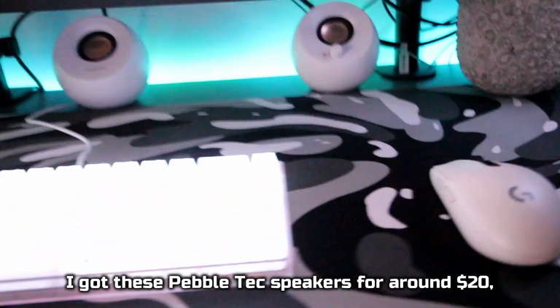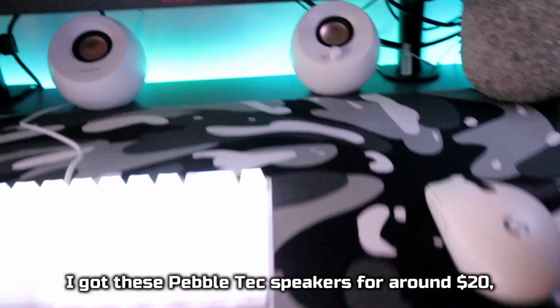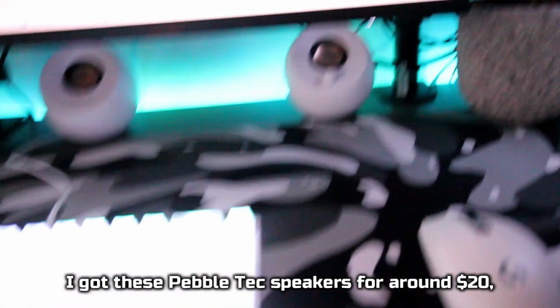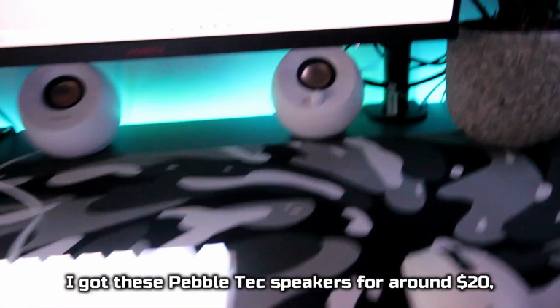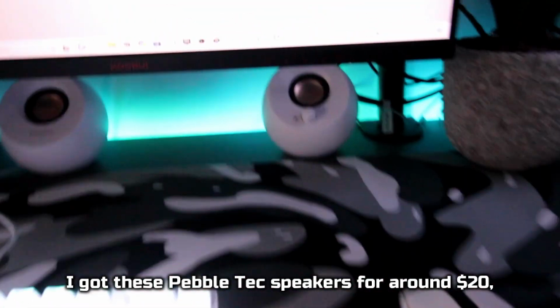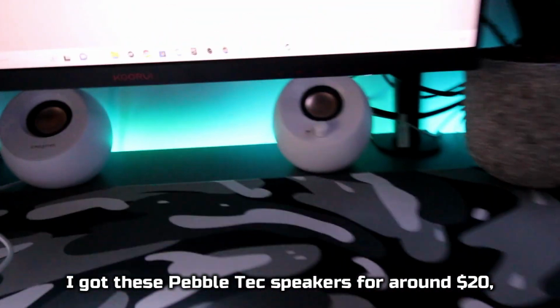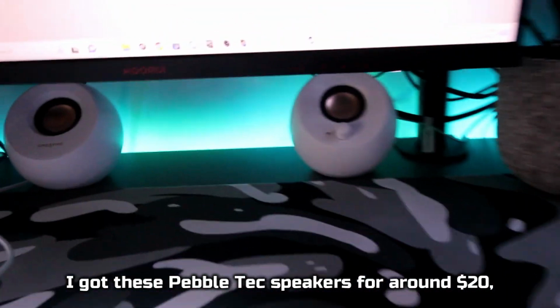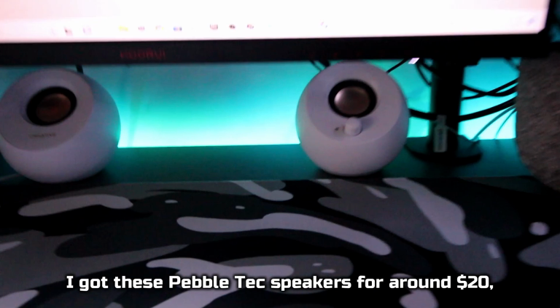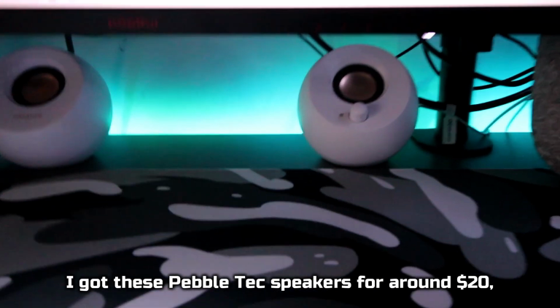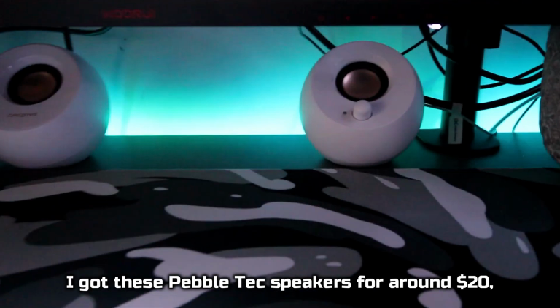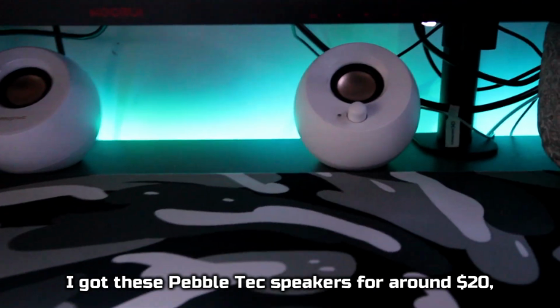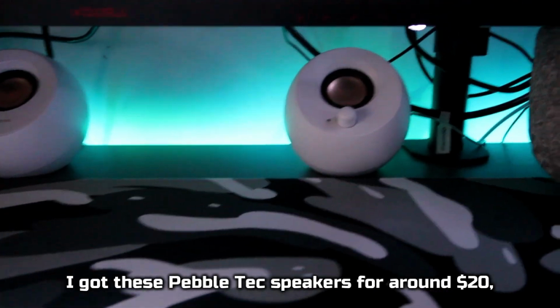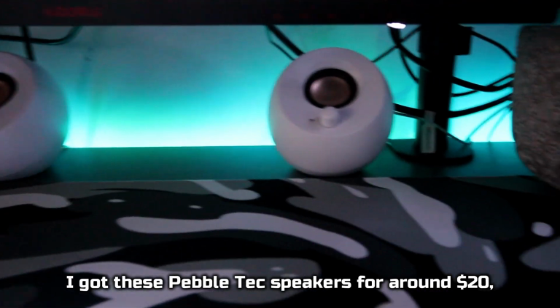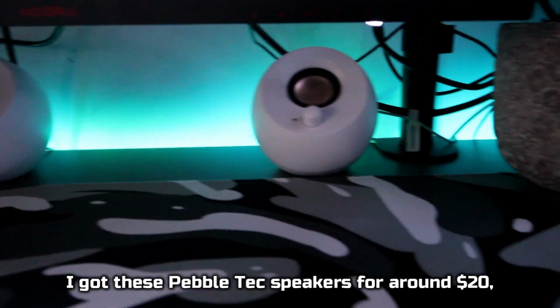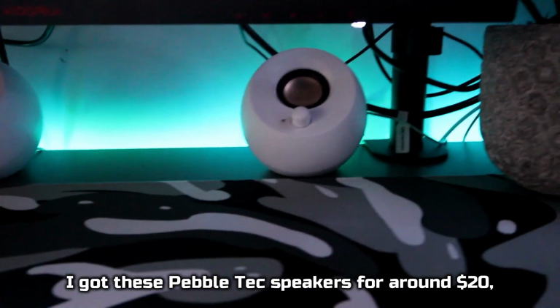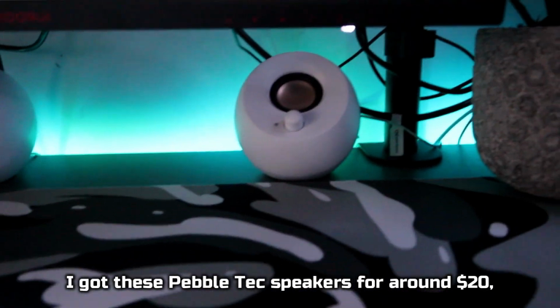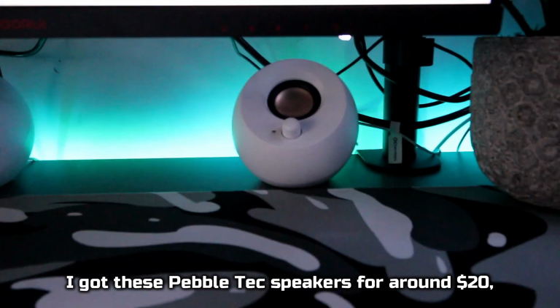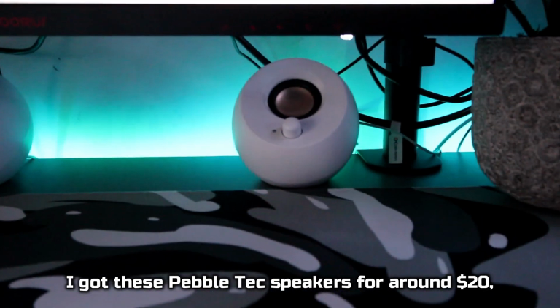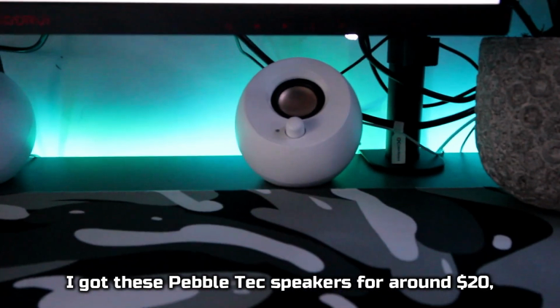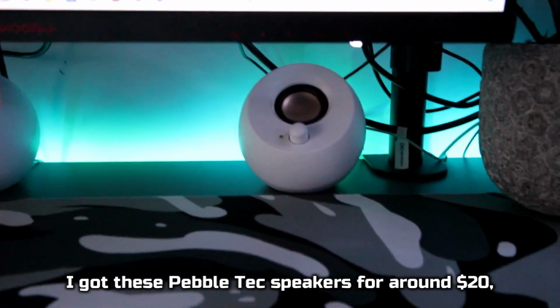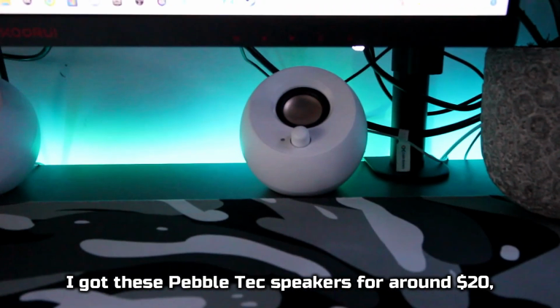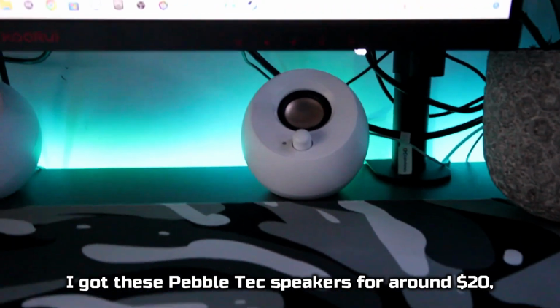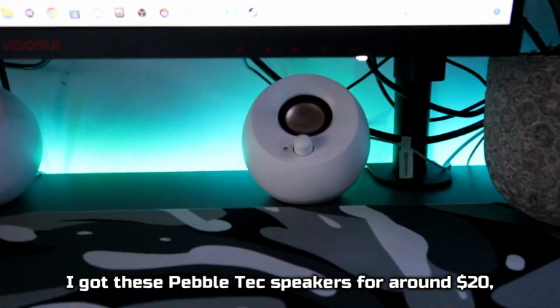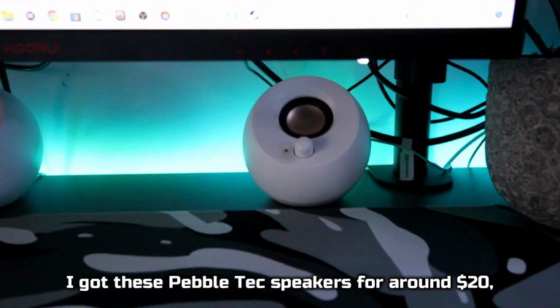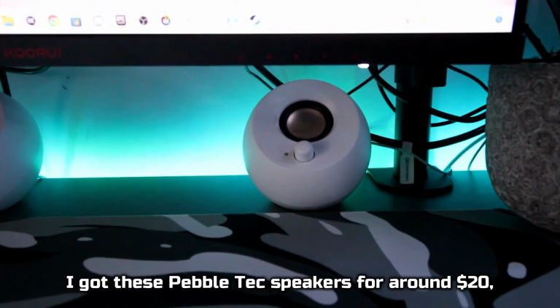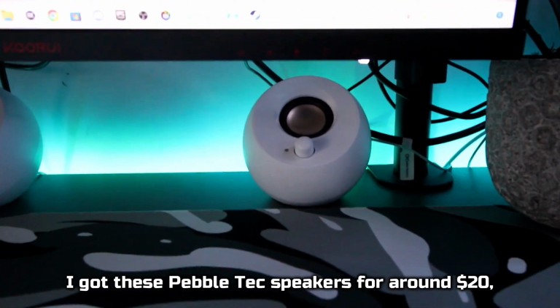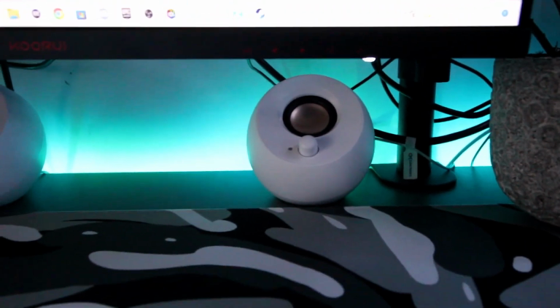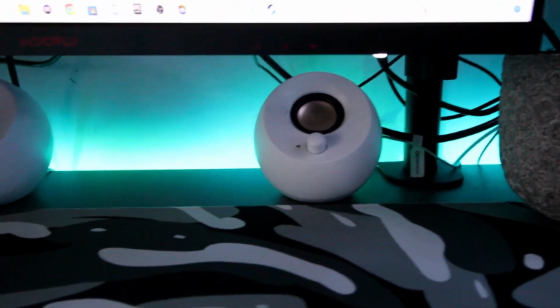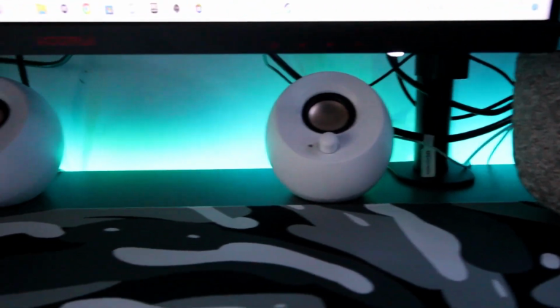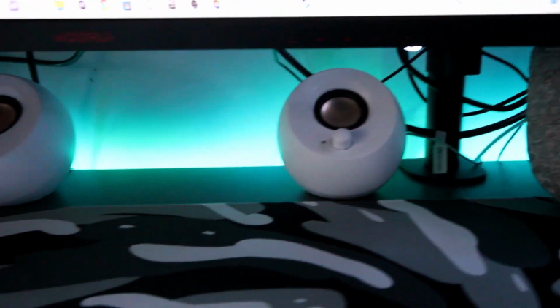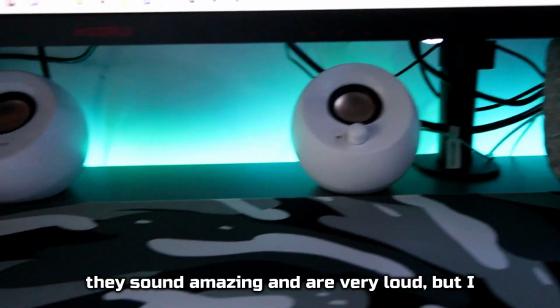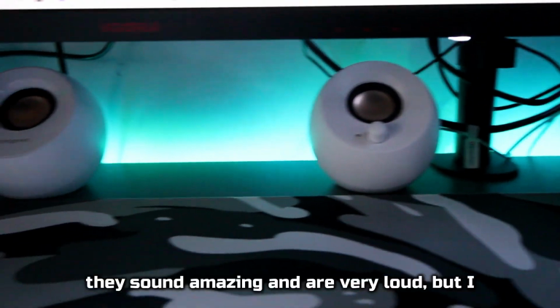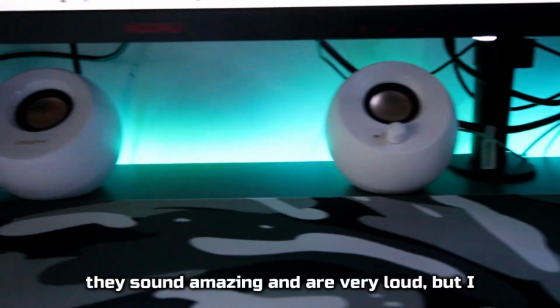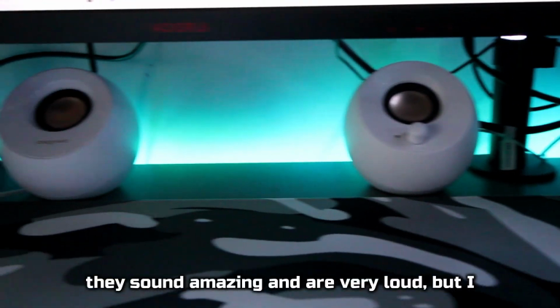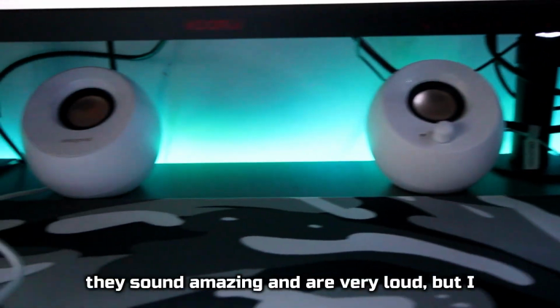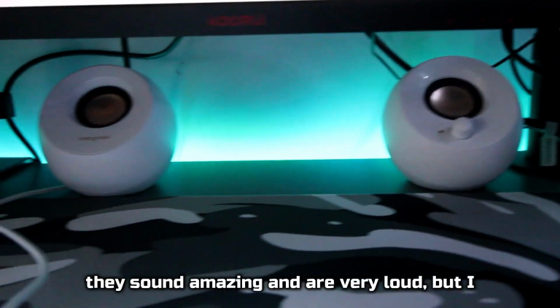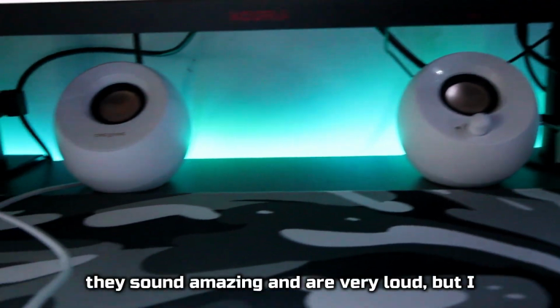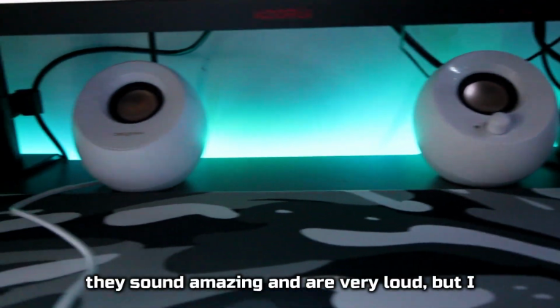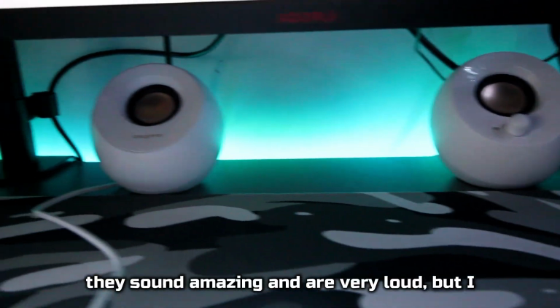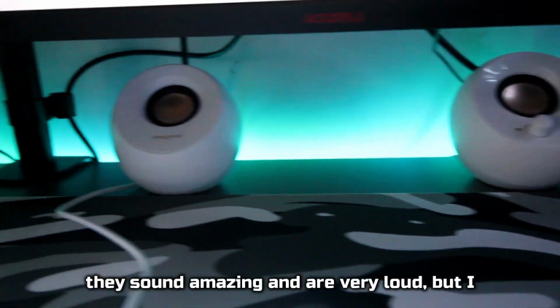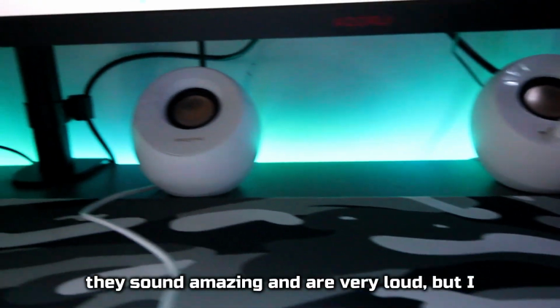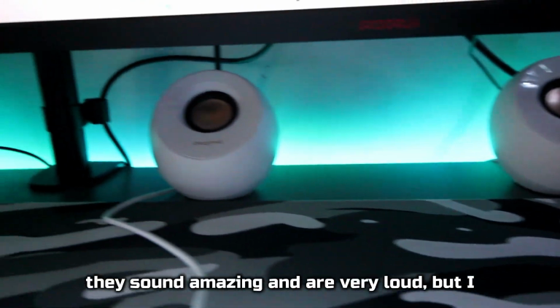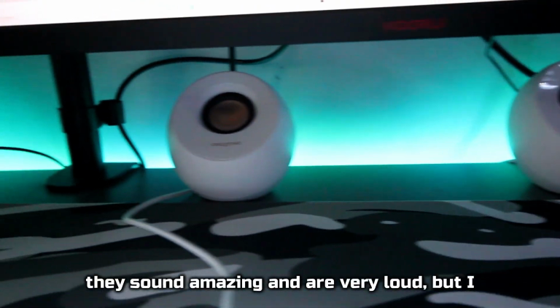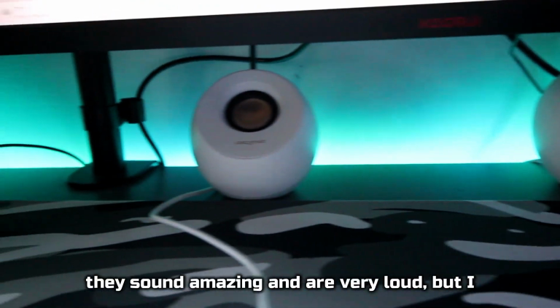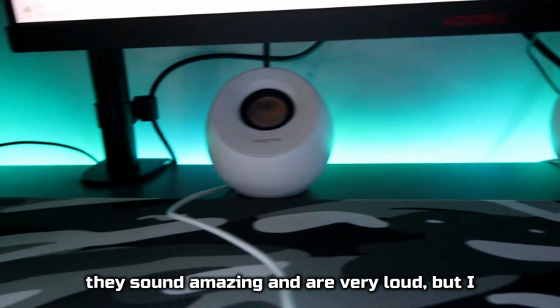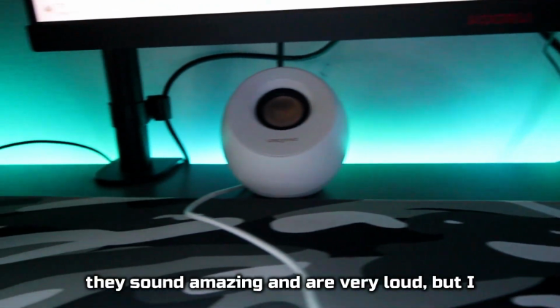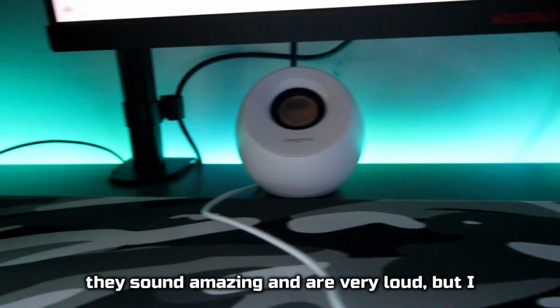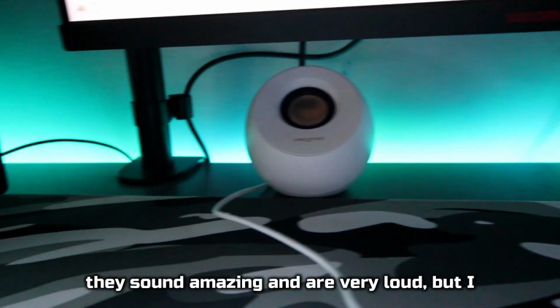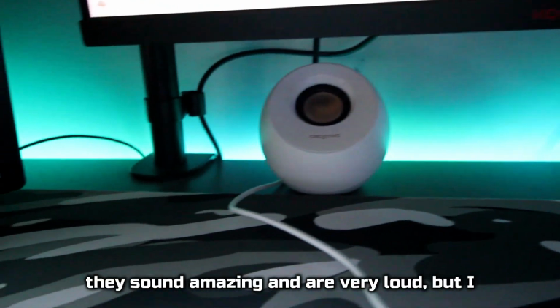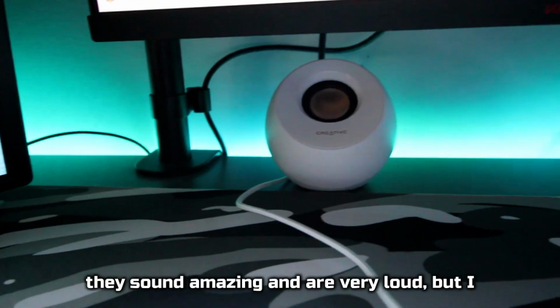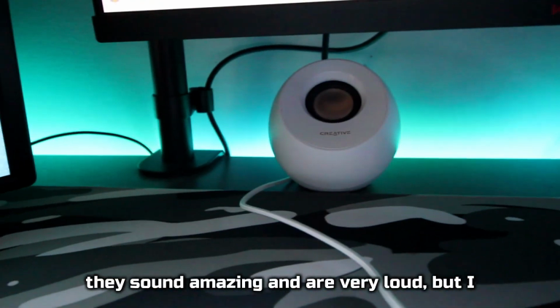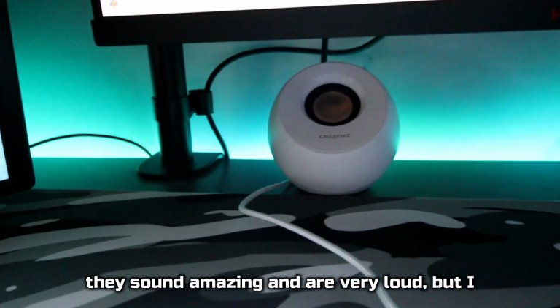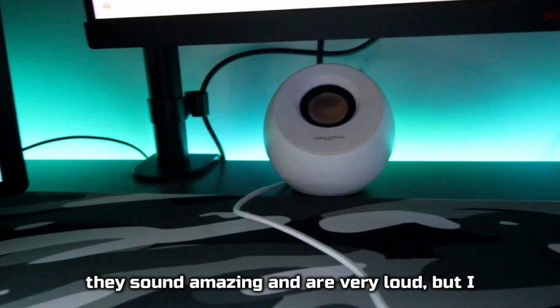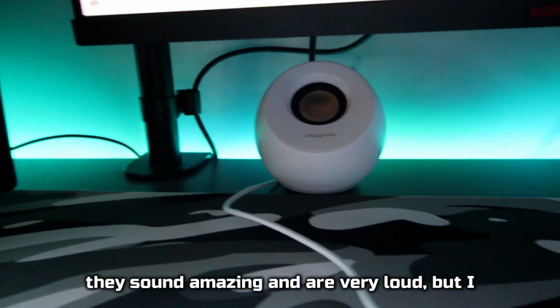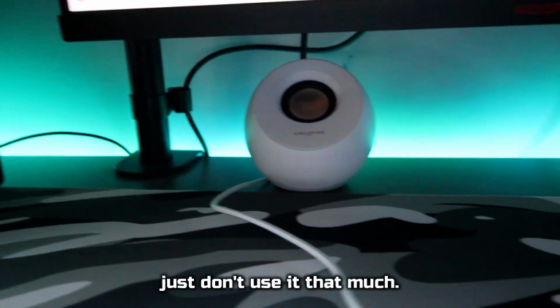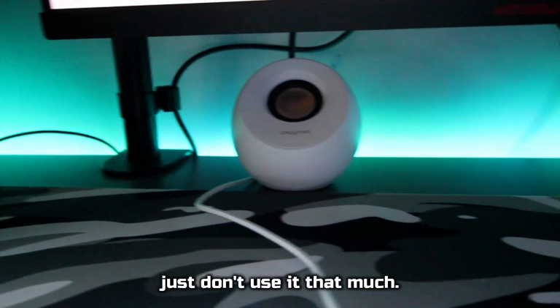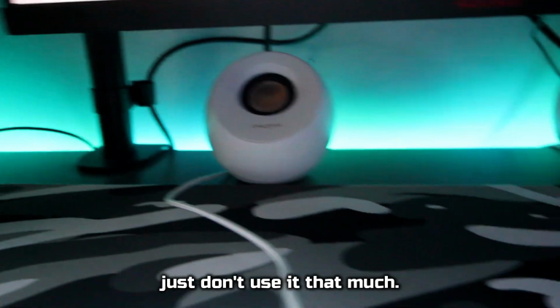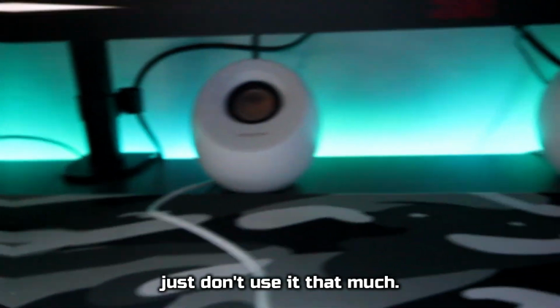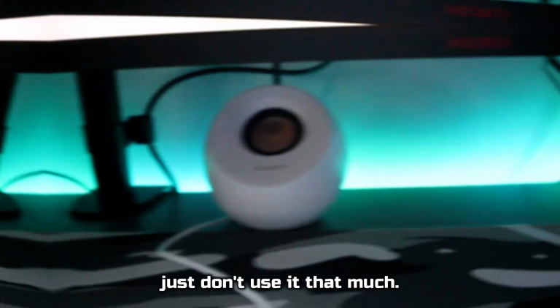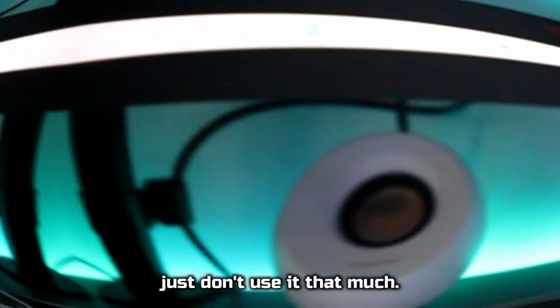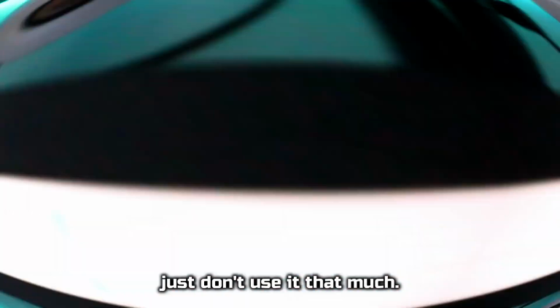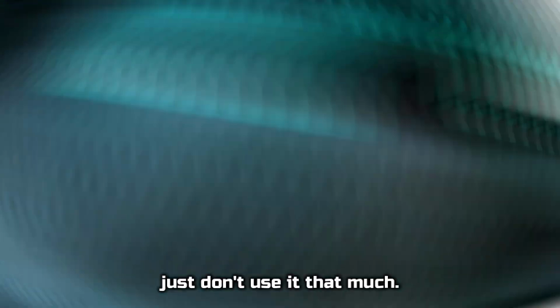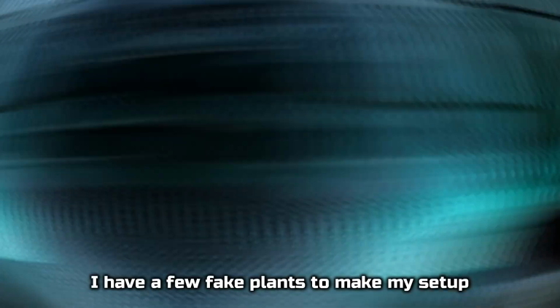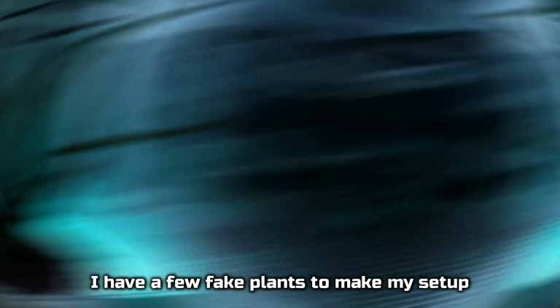I got these Pebble Tech speakers for around $20. They sound amazing and are very loud, but I just don't use them that much.